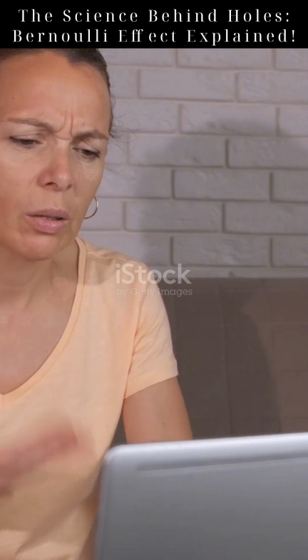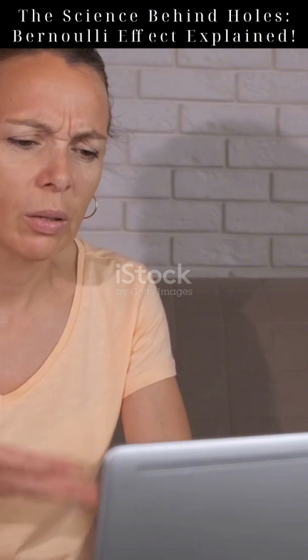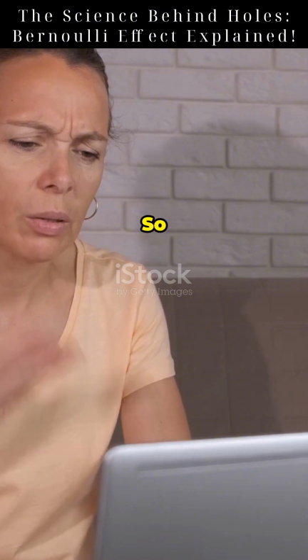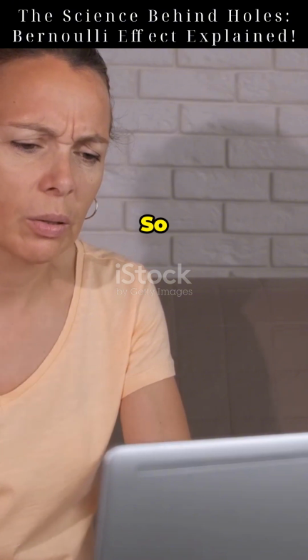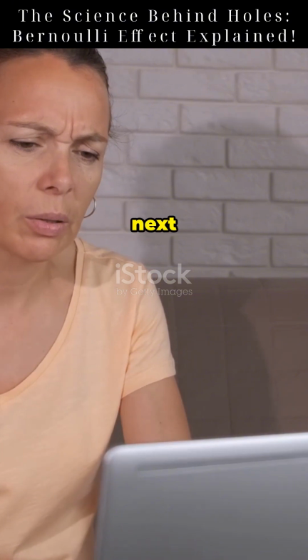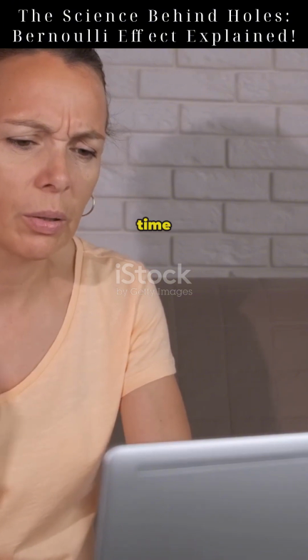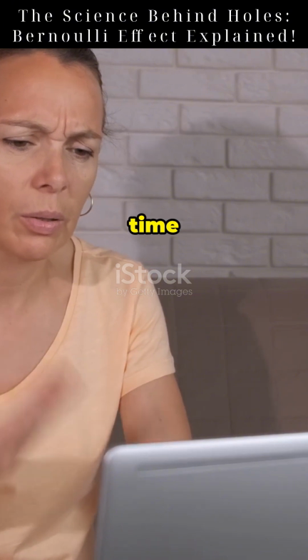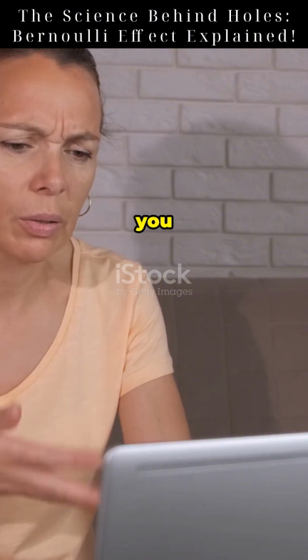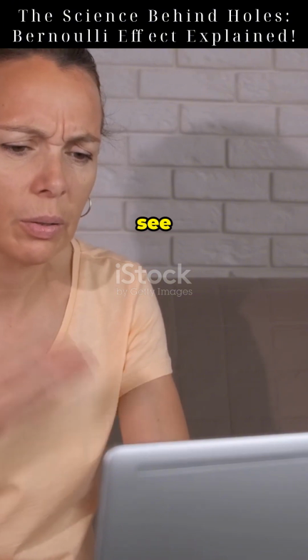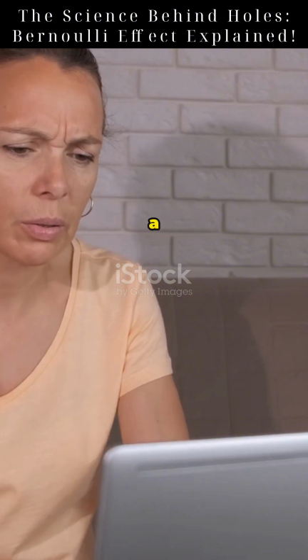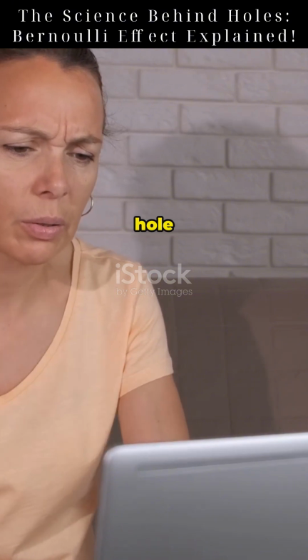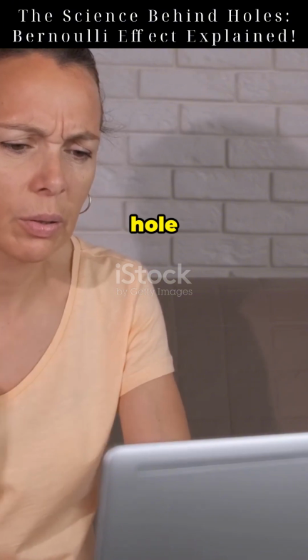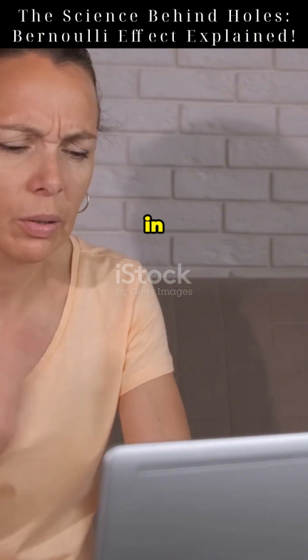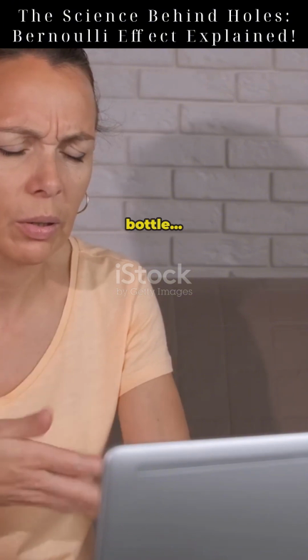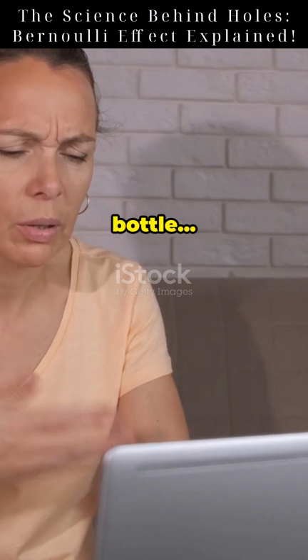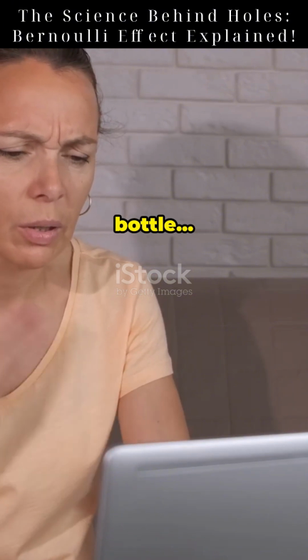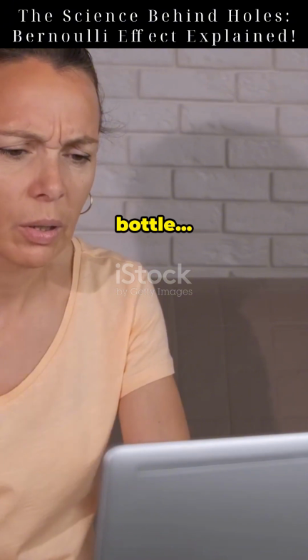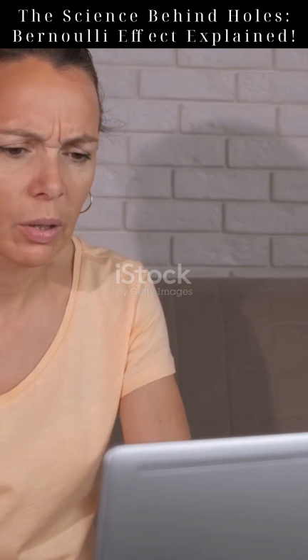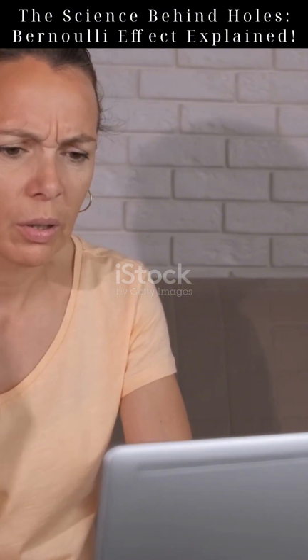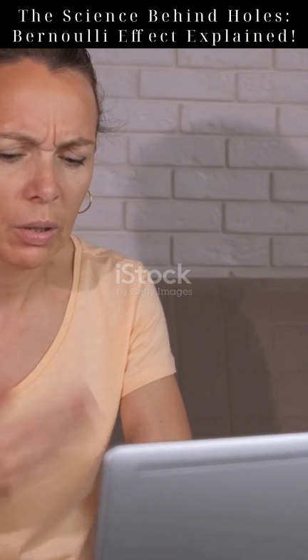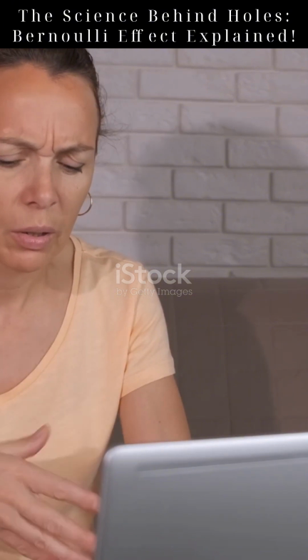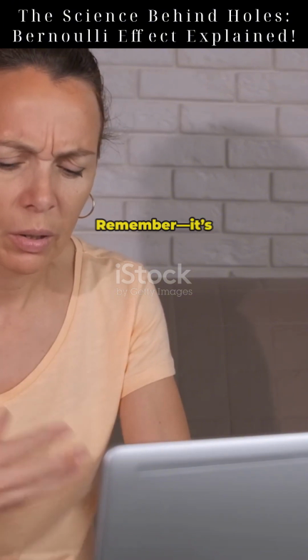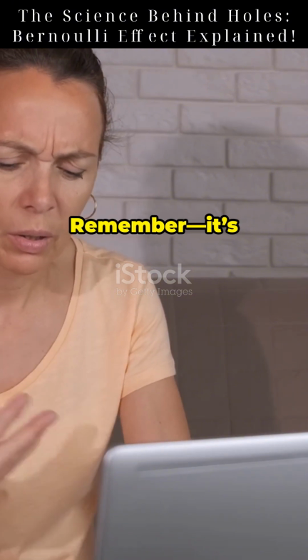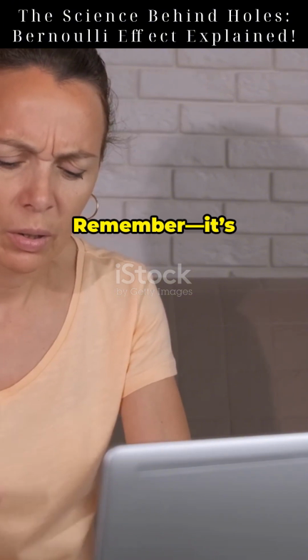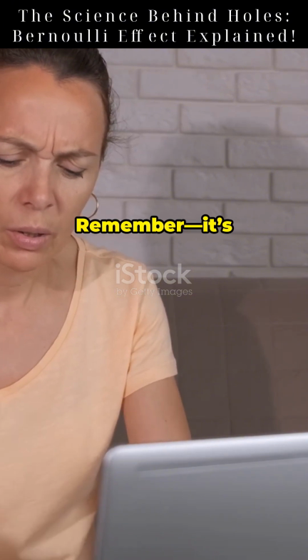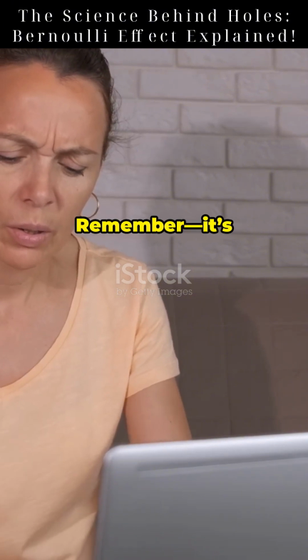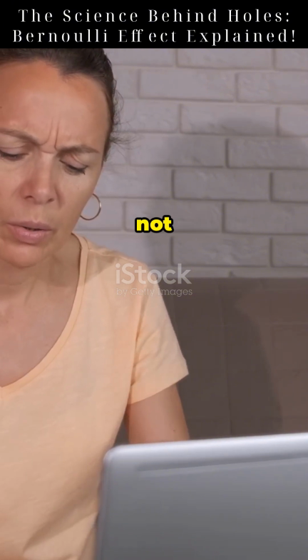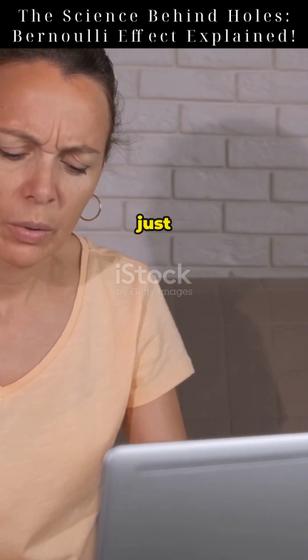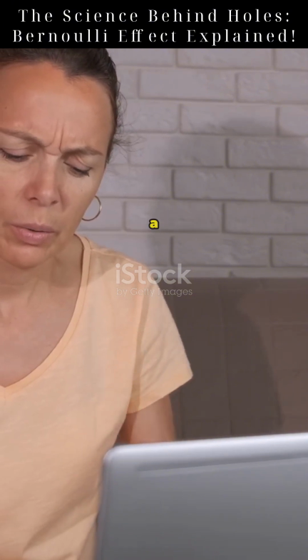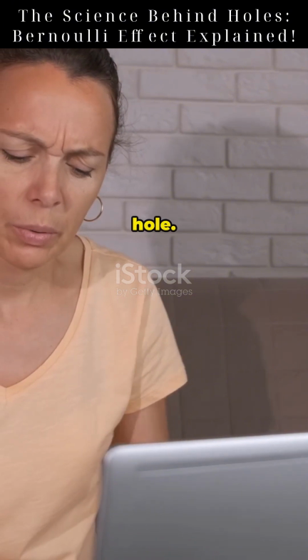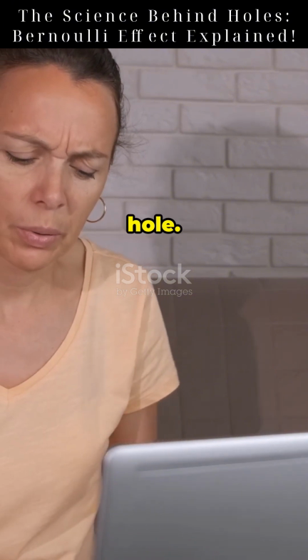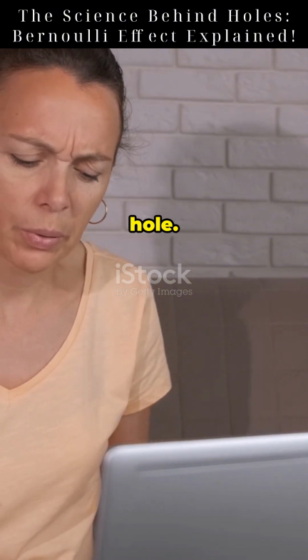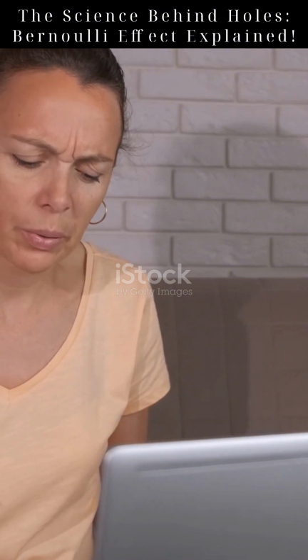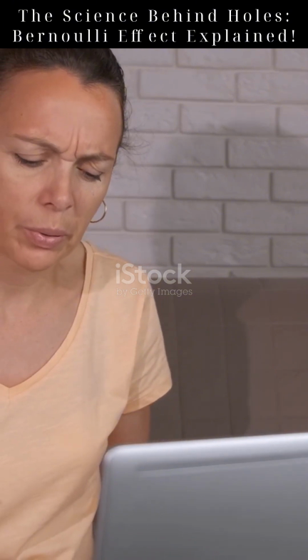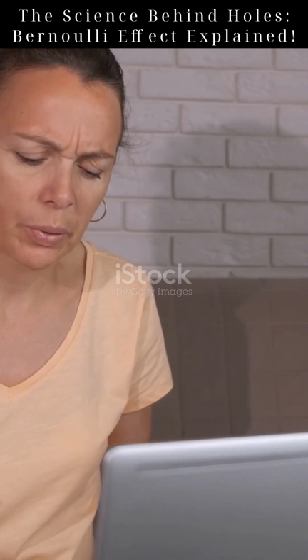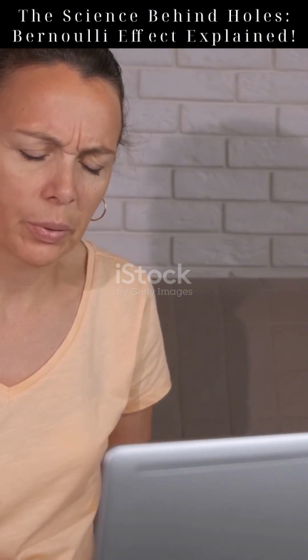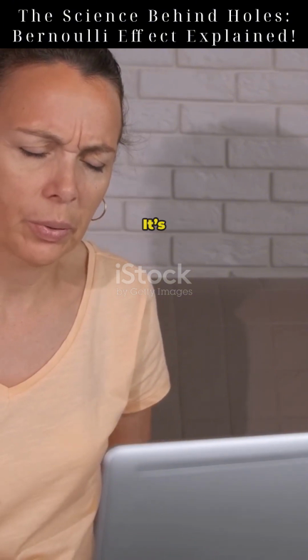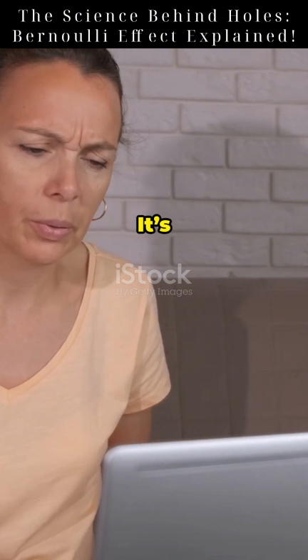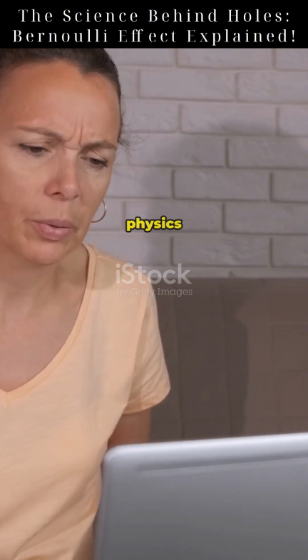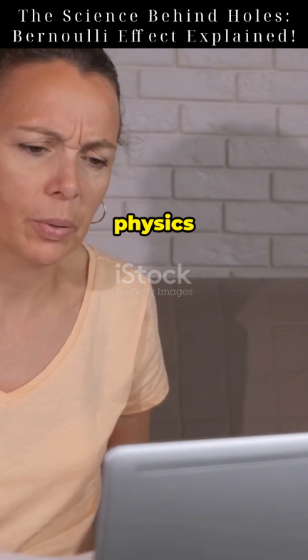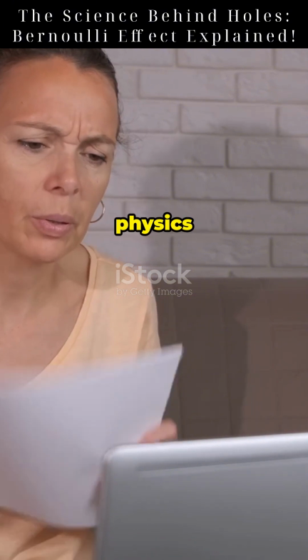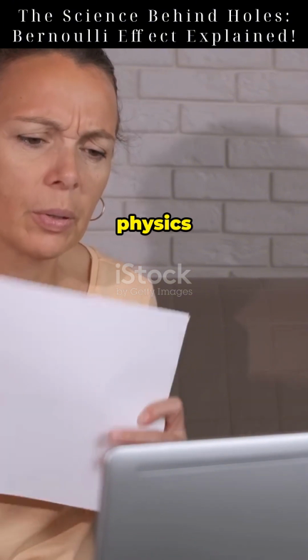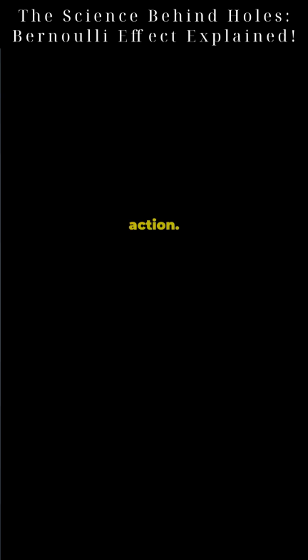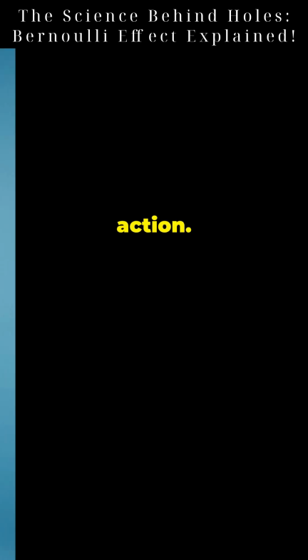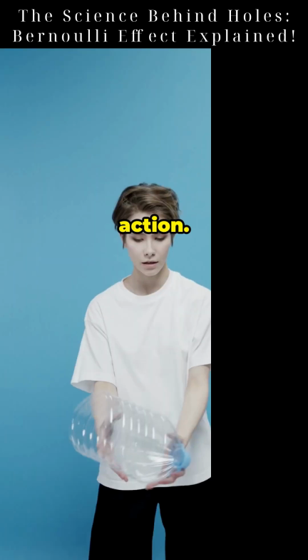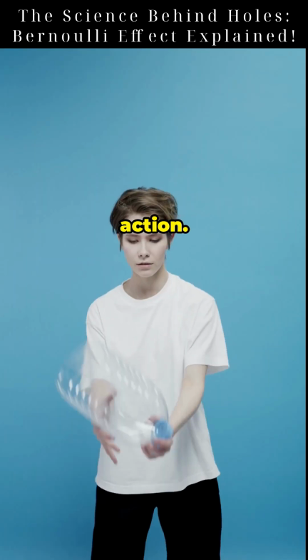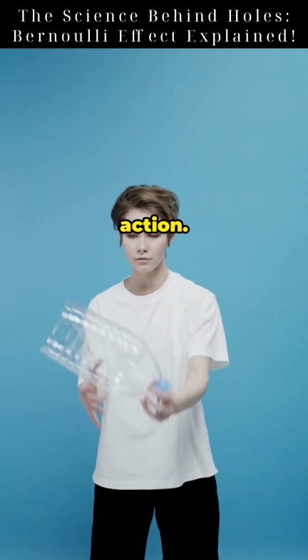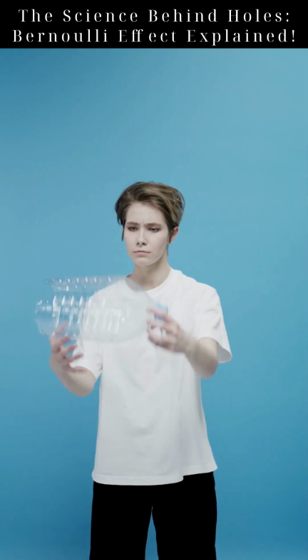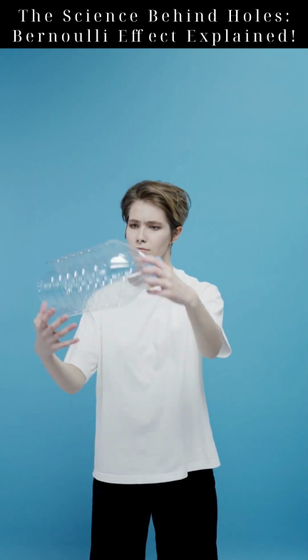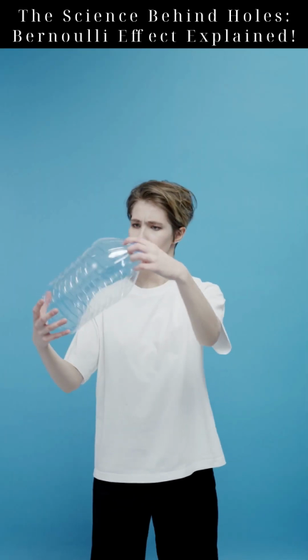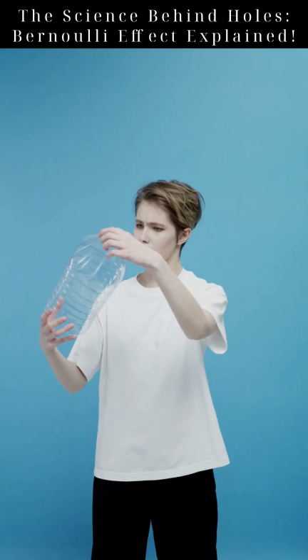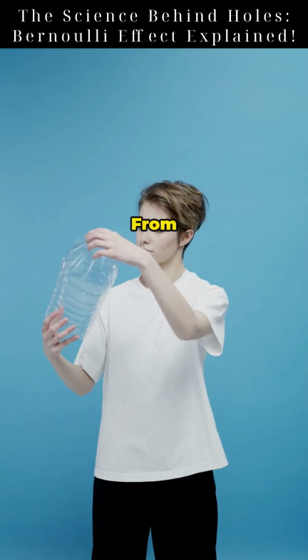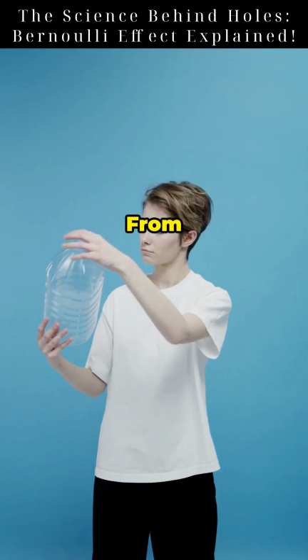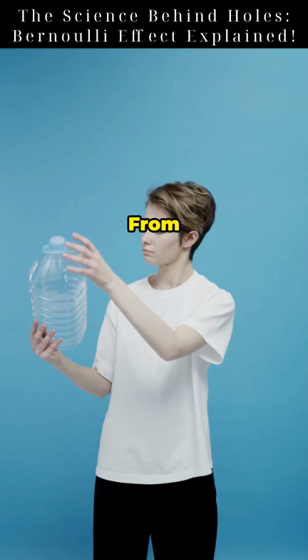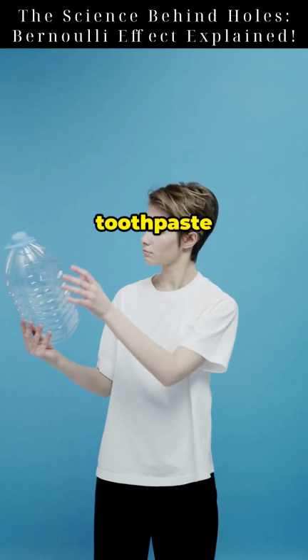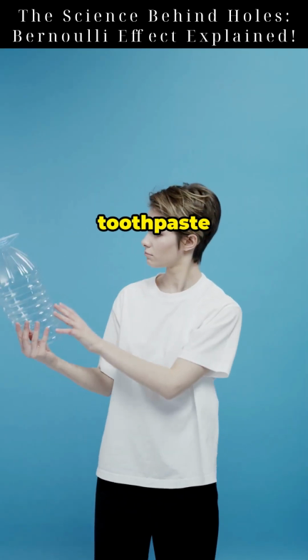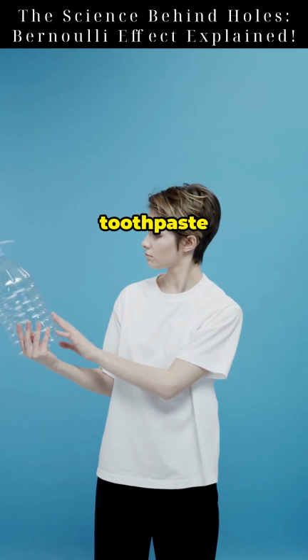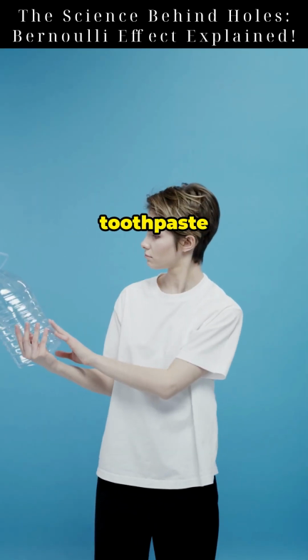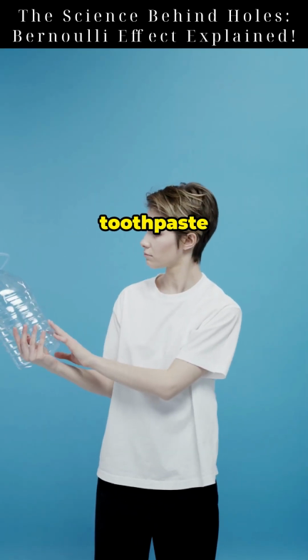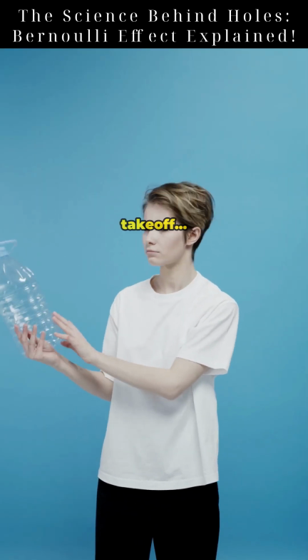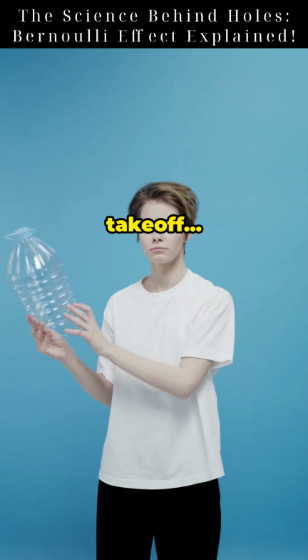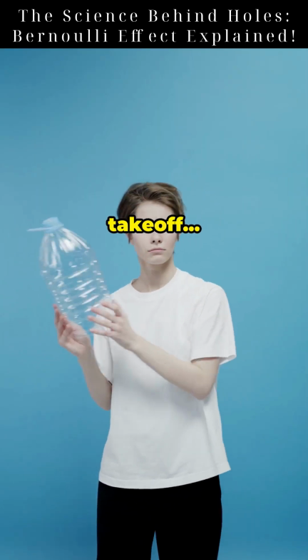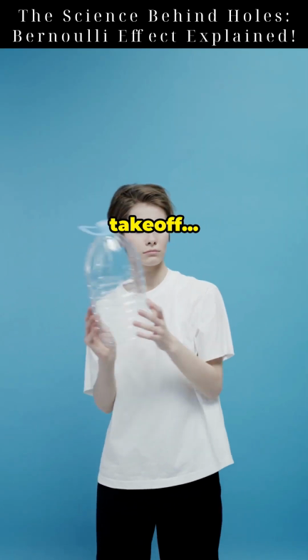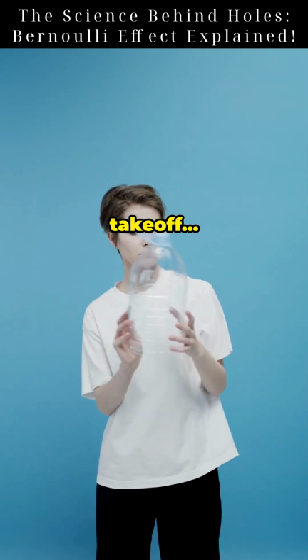So next time you see a hole in a bottle, remember it's not just a hole — it's physics in action. From toothpaste to takeoff, Bernoulli's Principle explains it all.